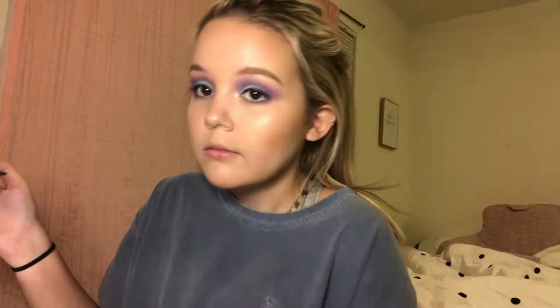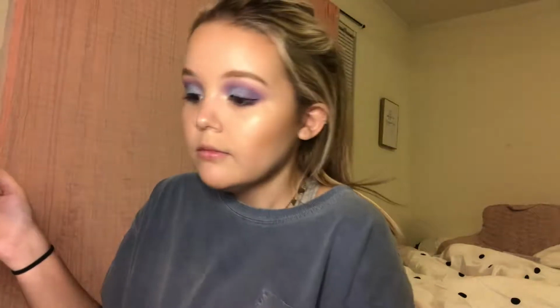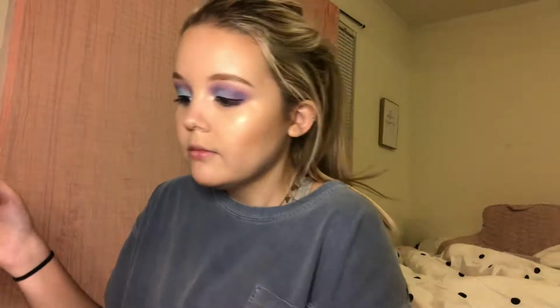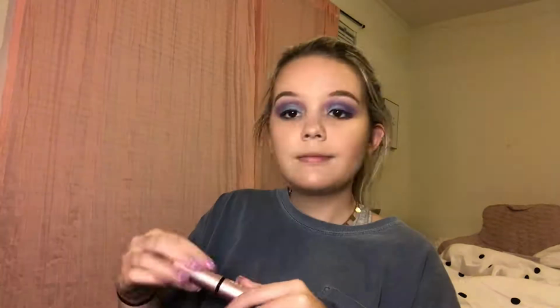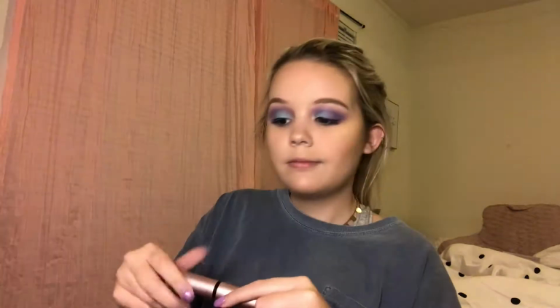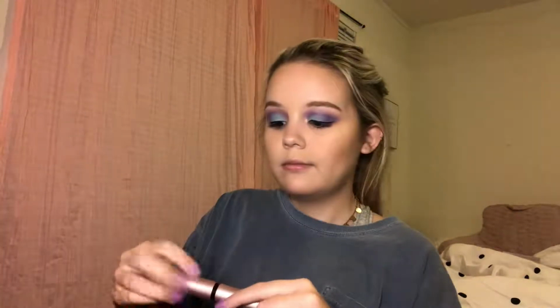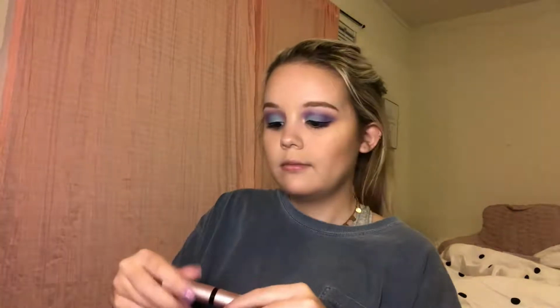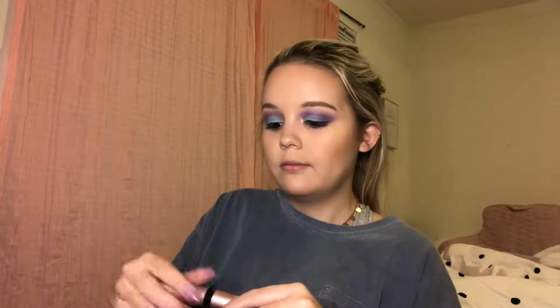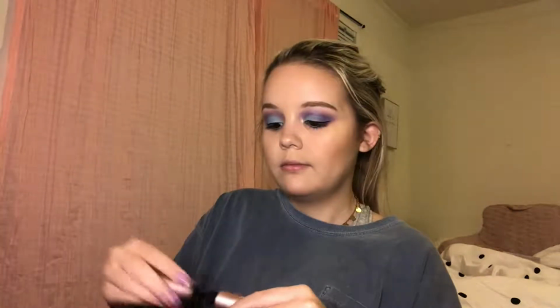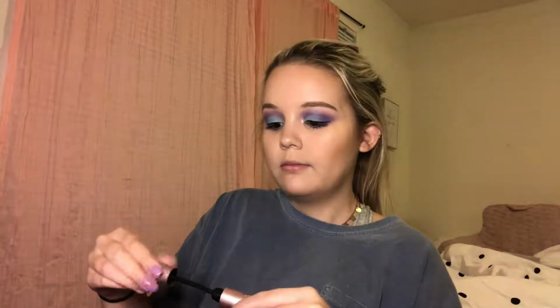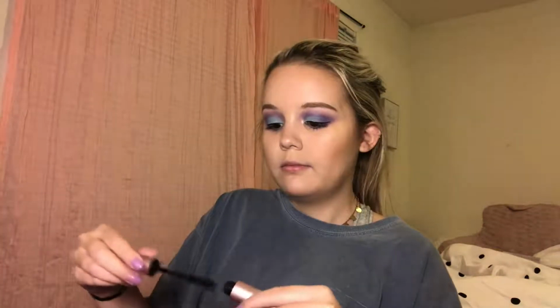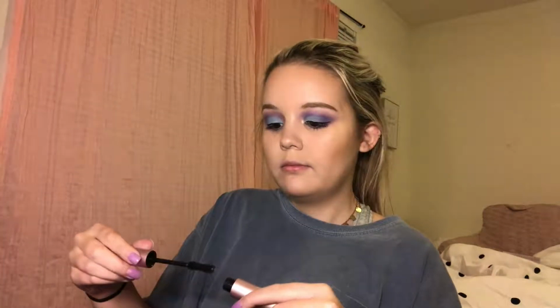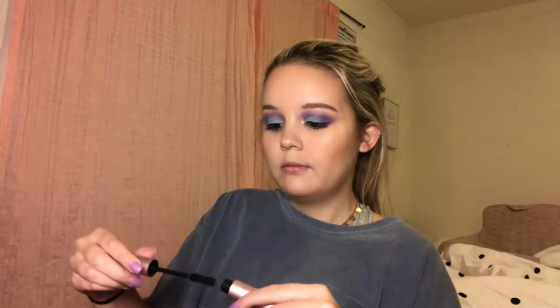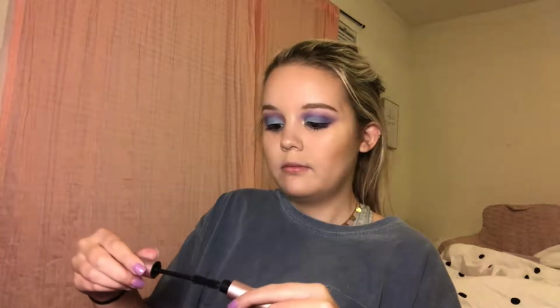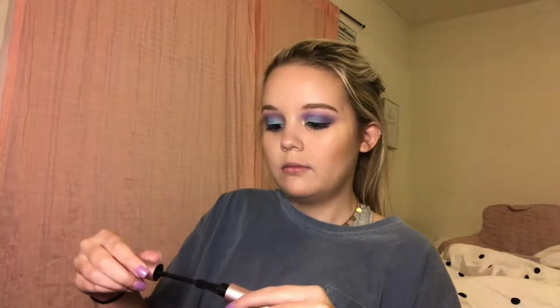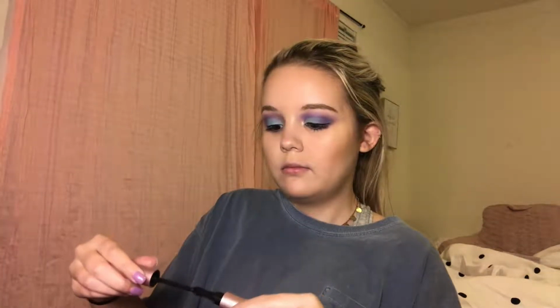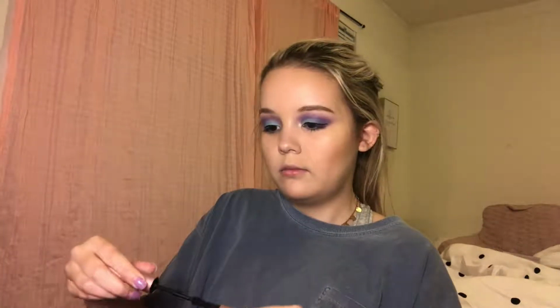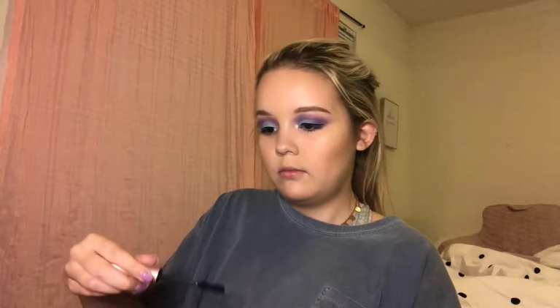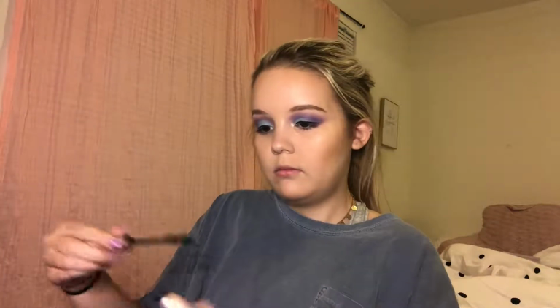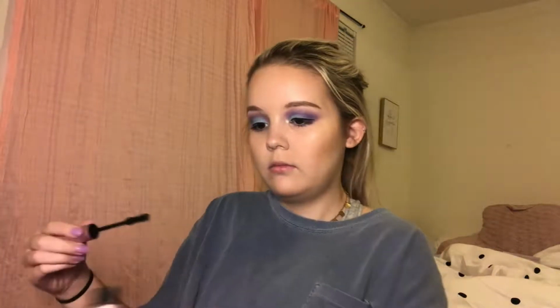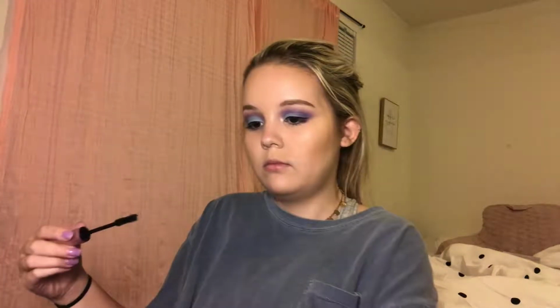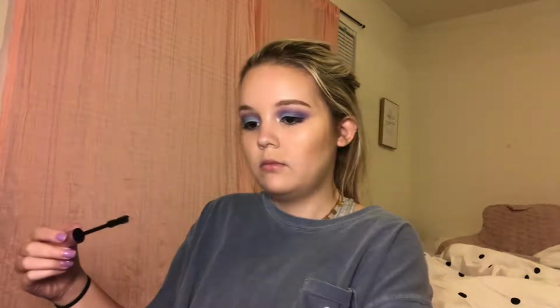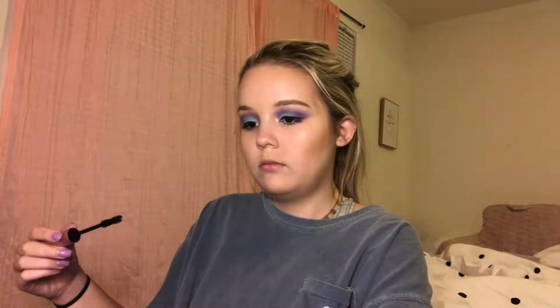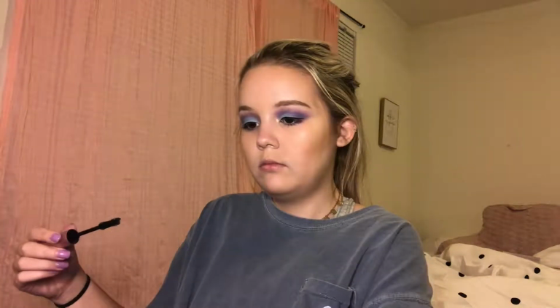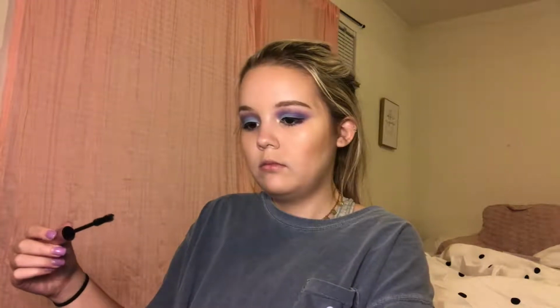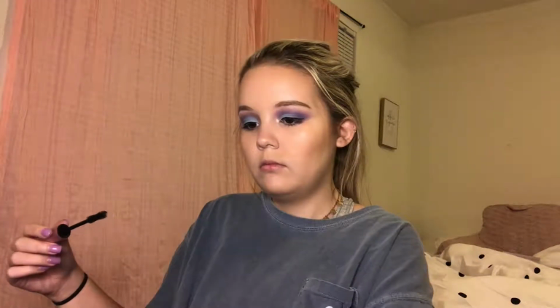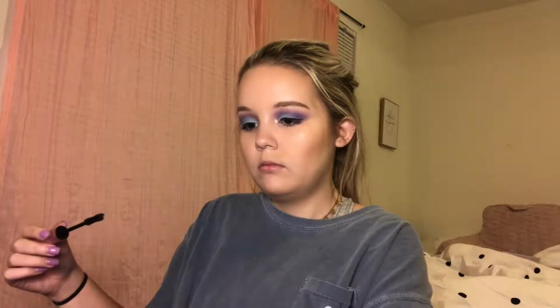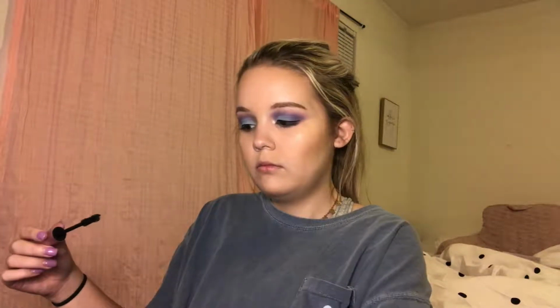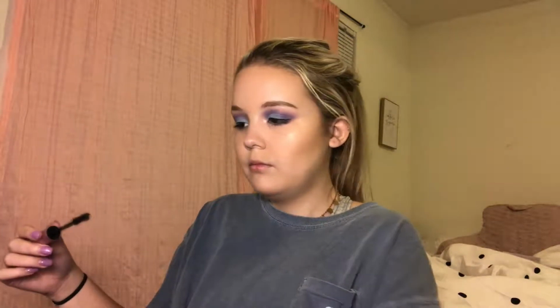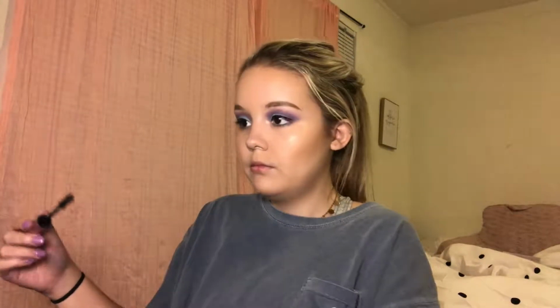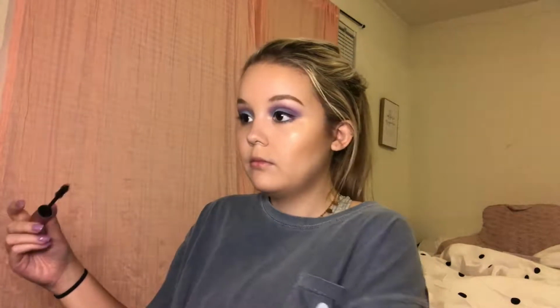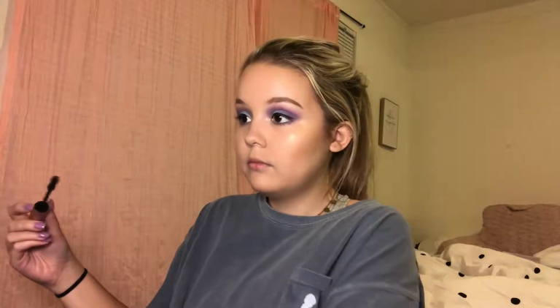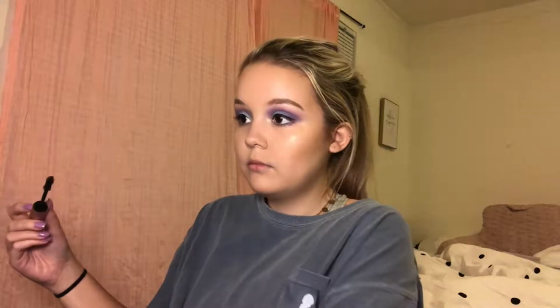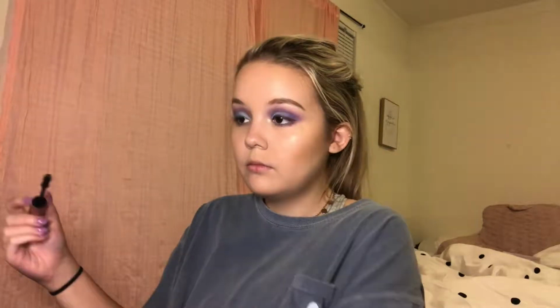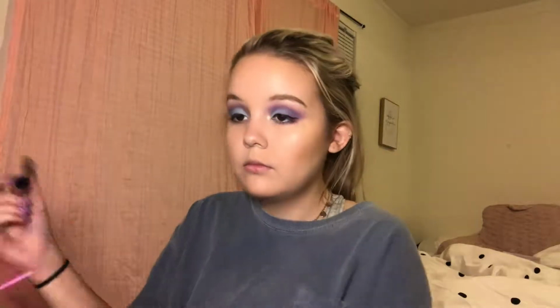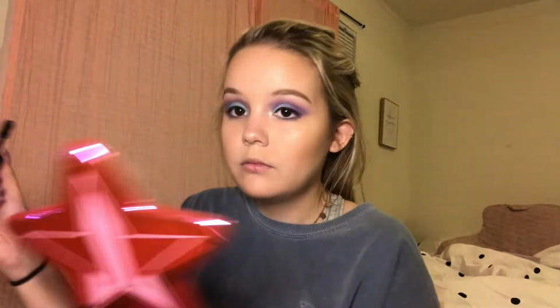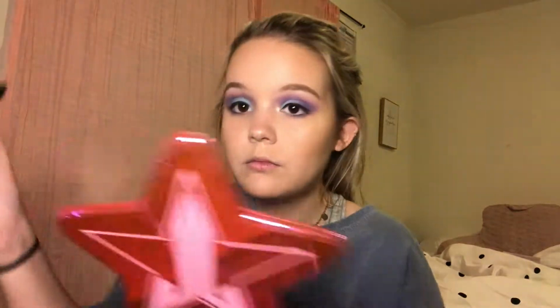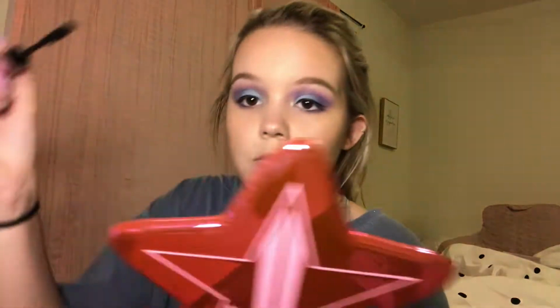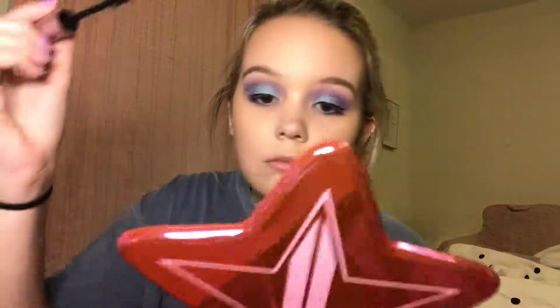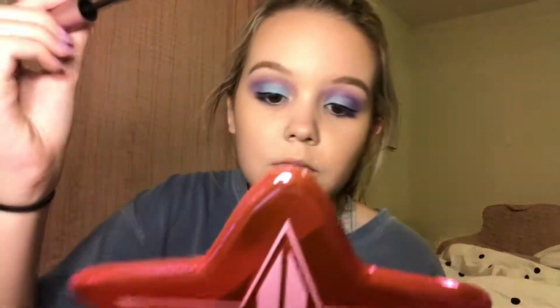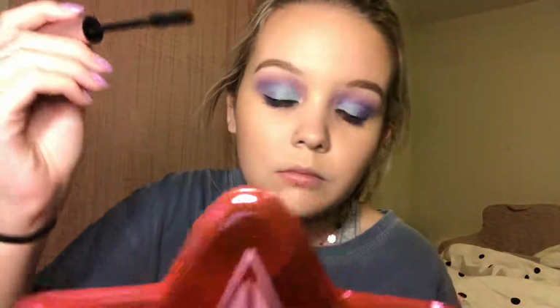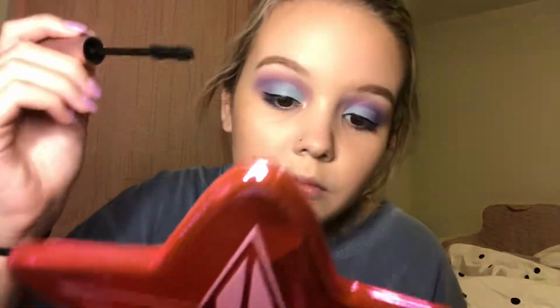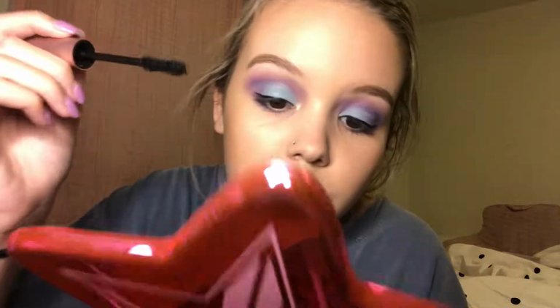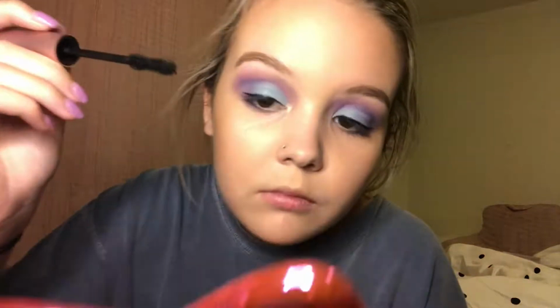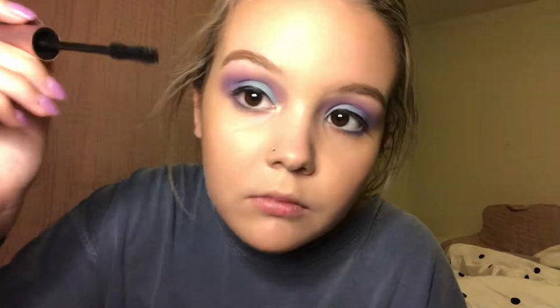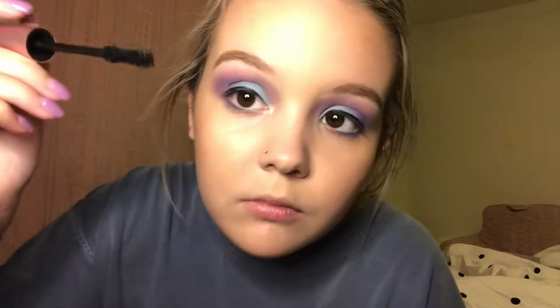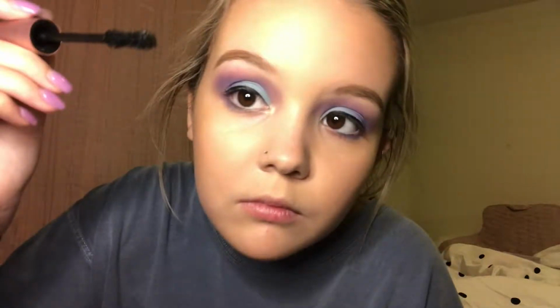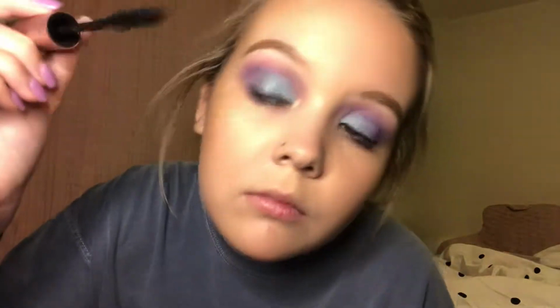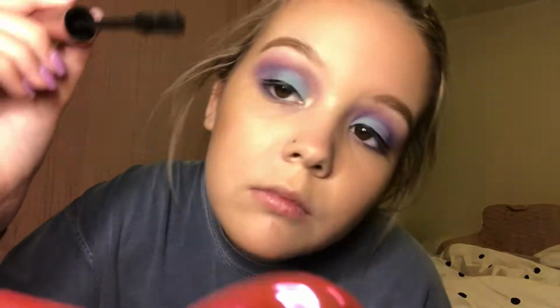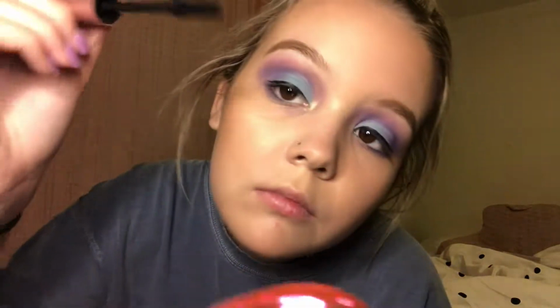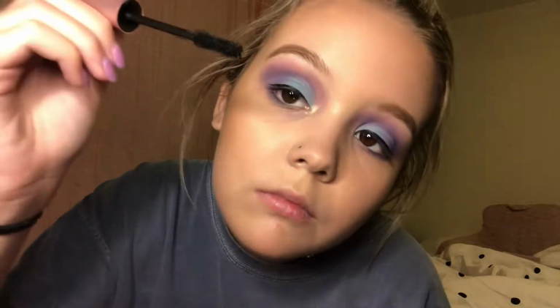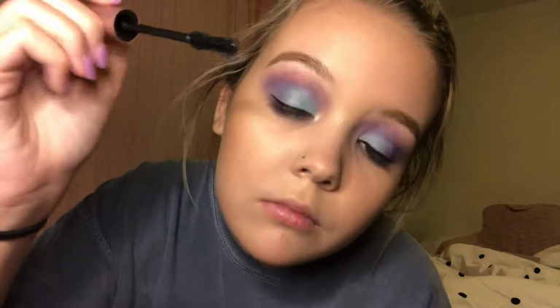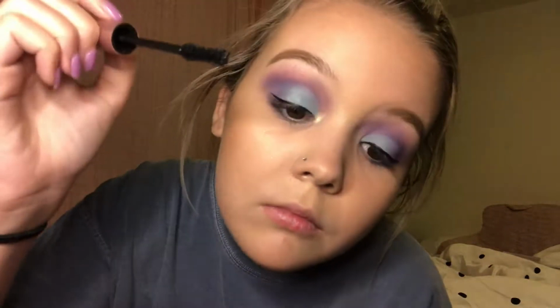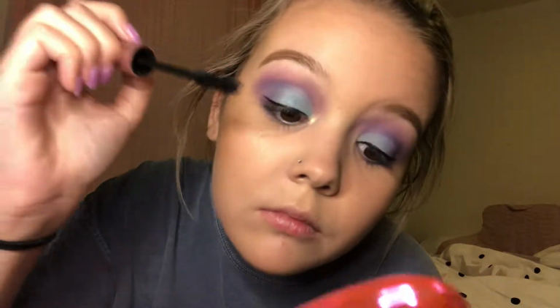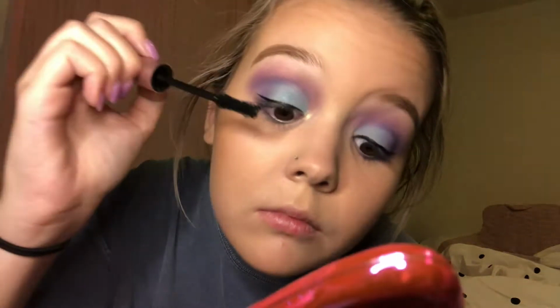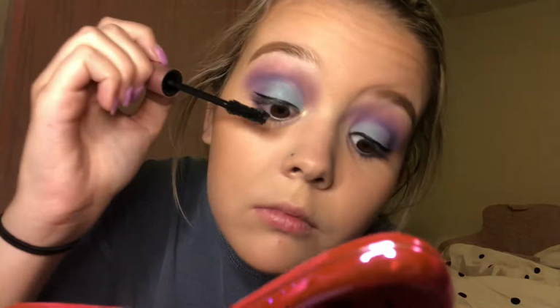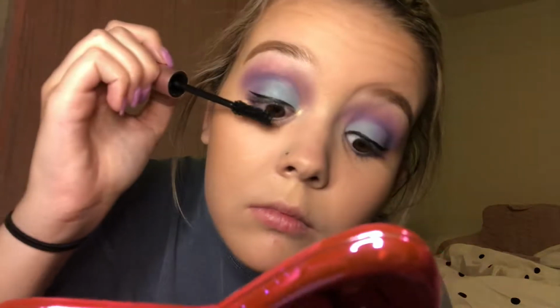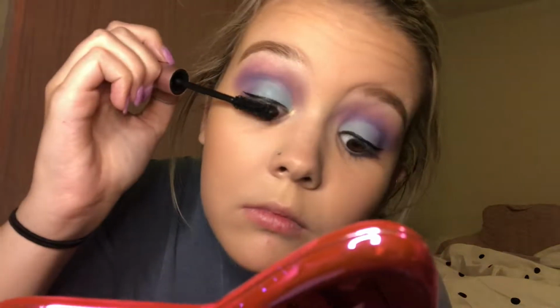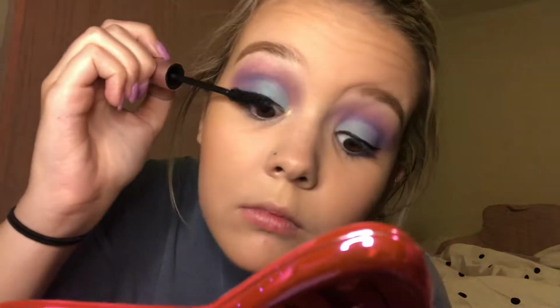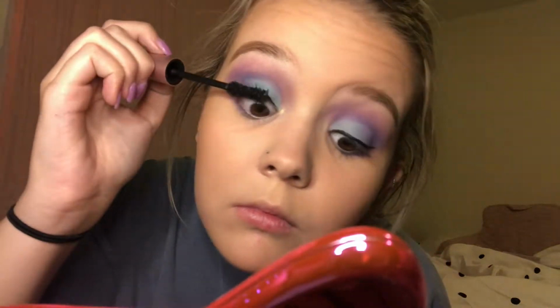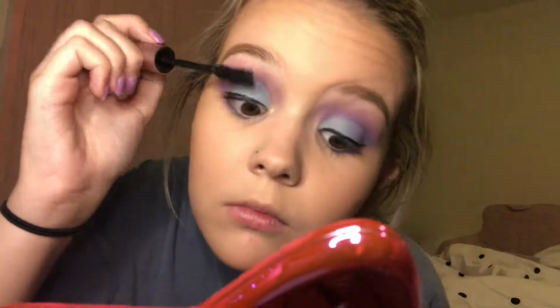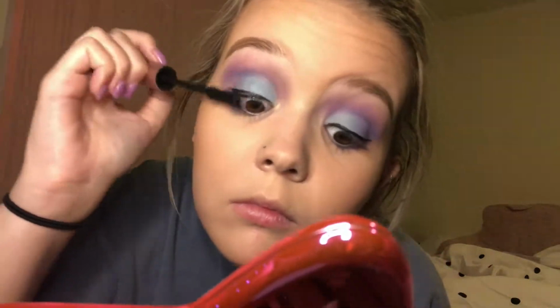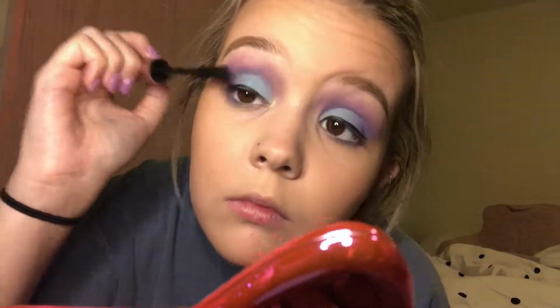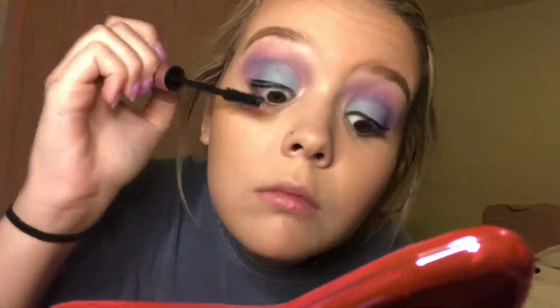Now I'm going to take my Too Faced Better Than Sex Mascara and pile it on my lashes, because that's the most important step for me.